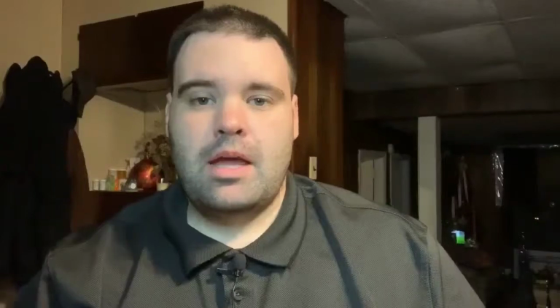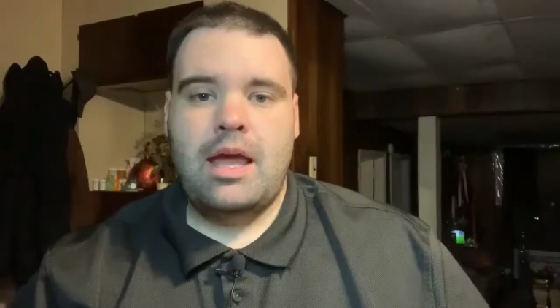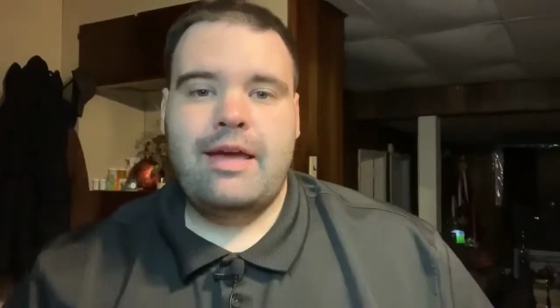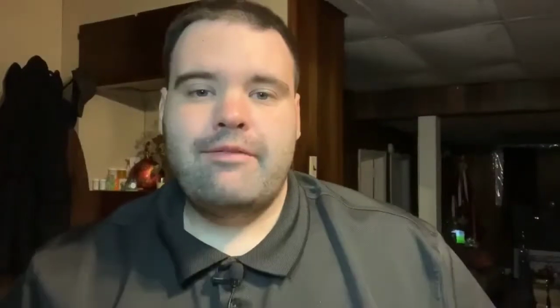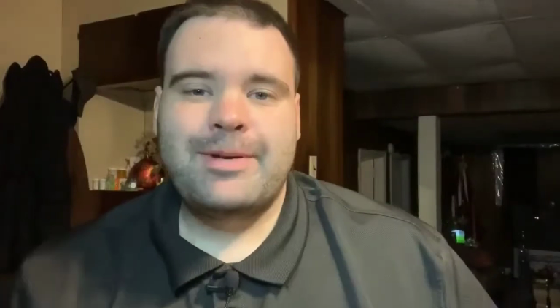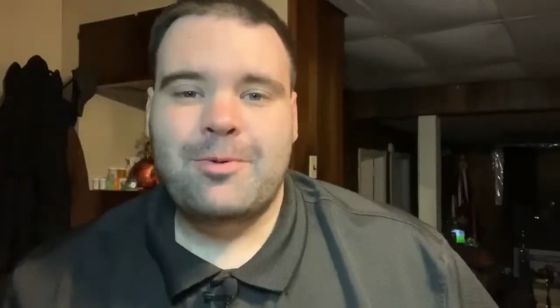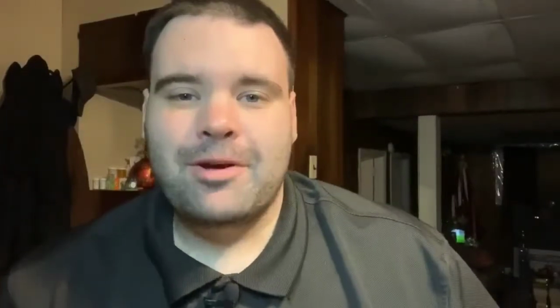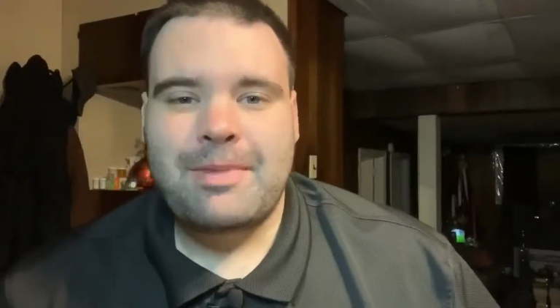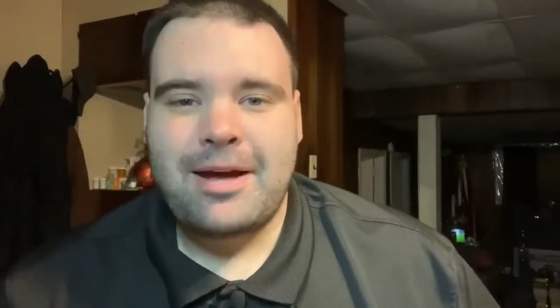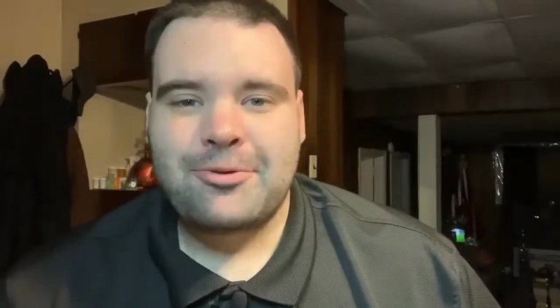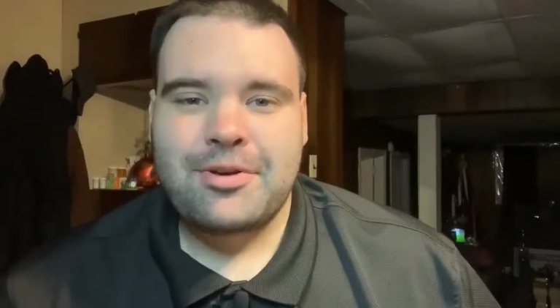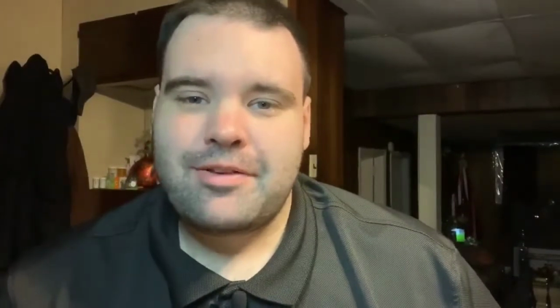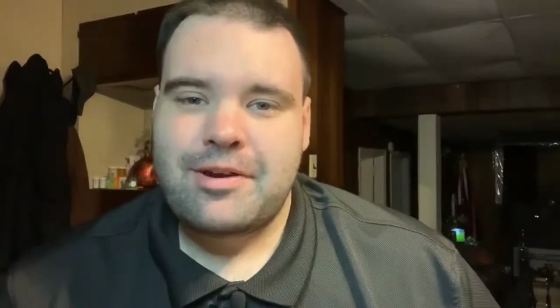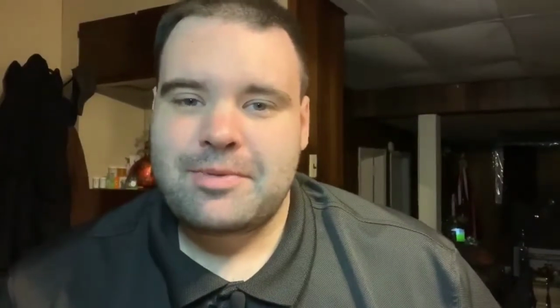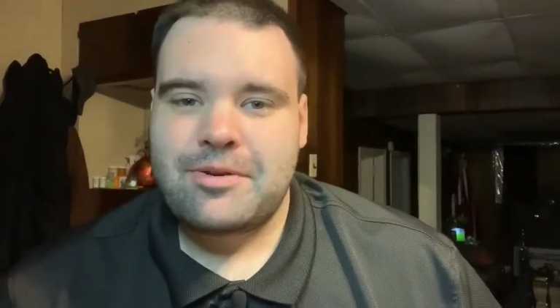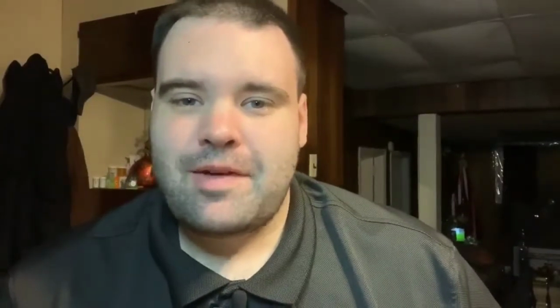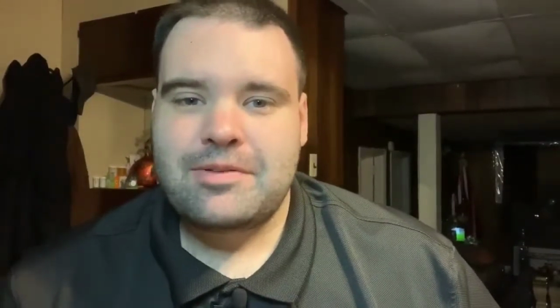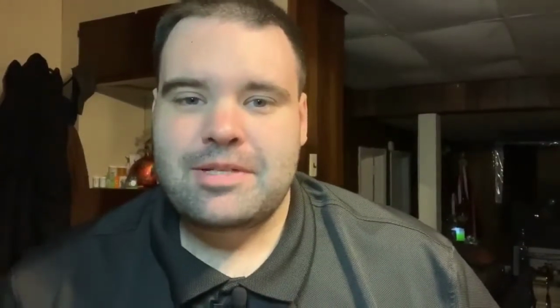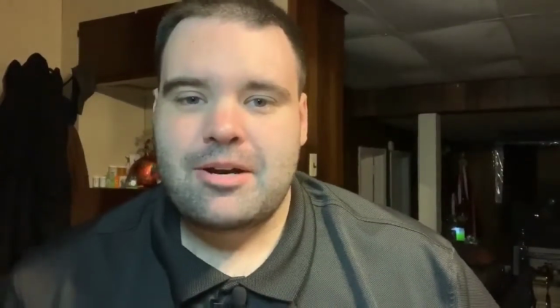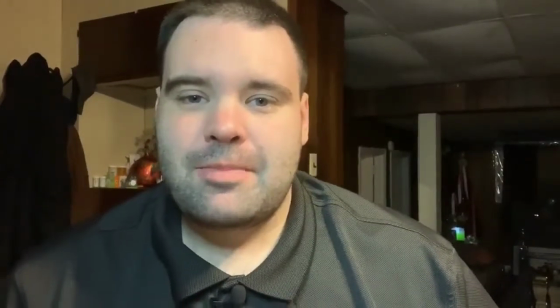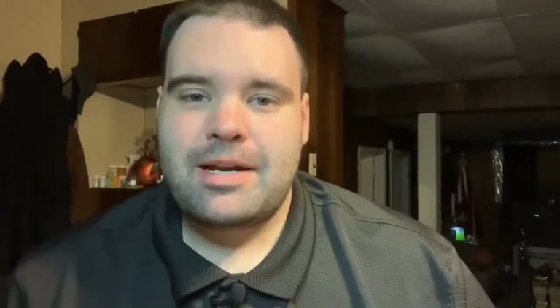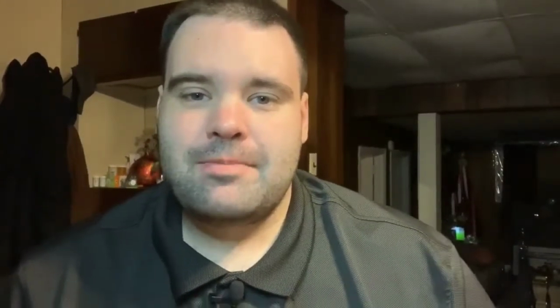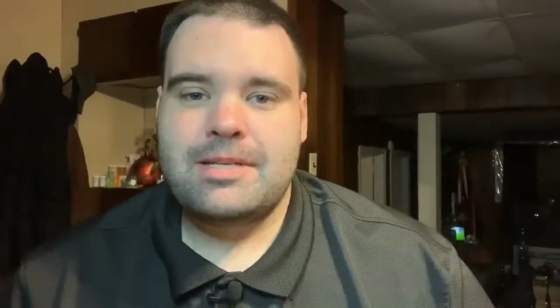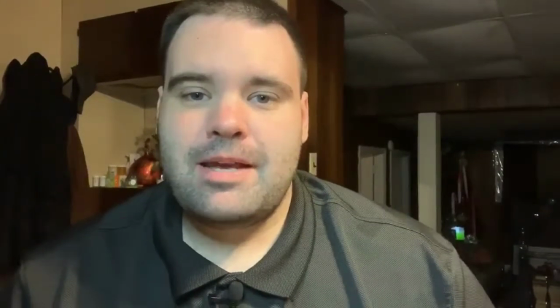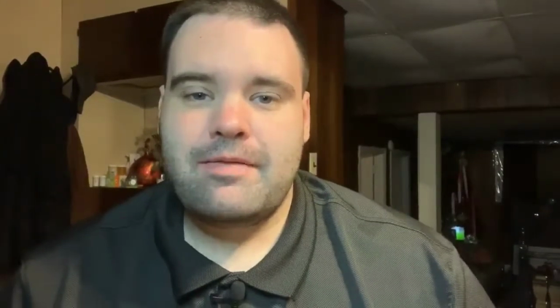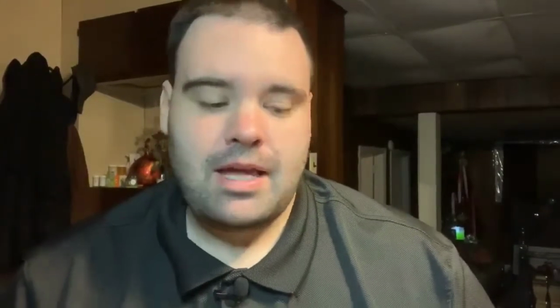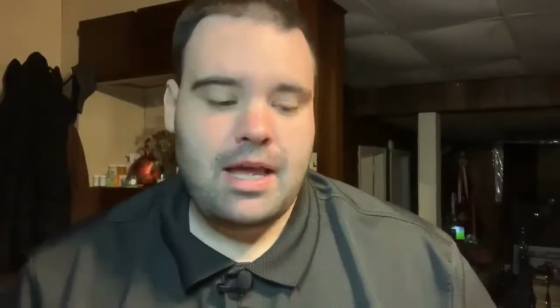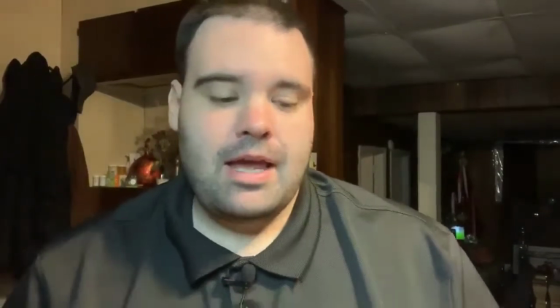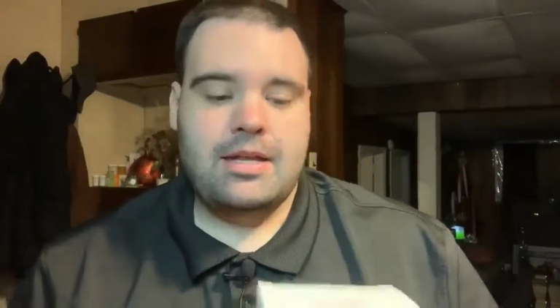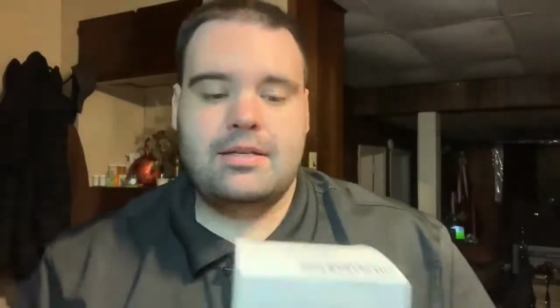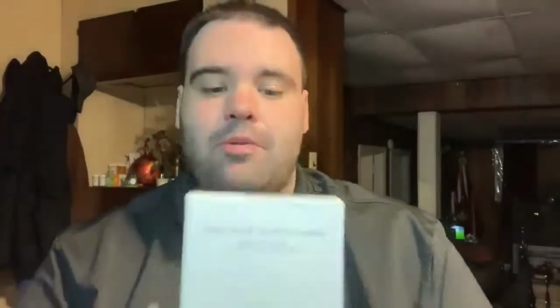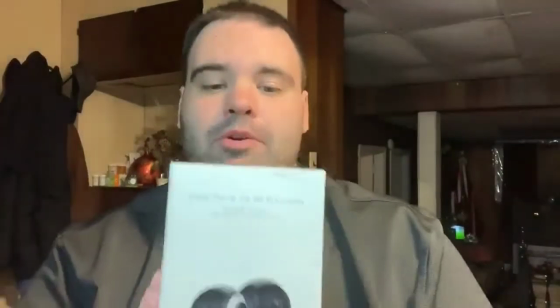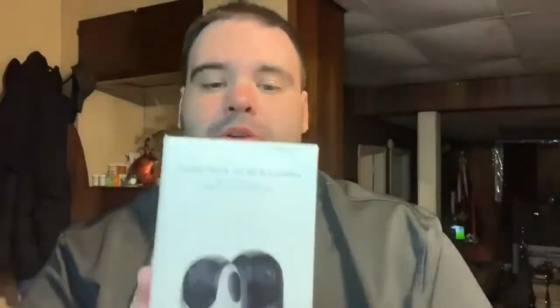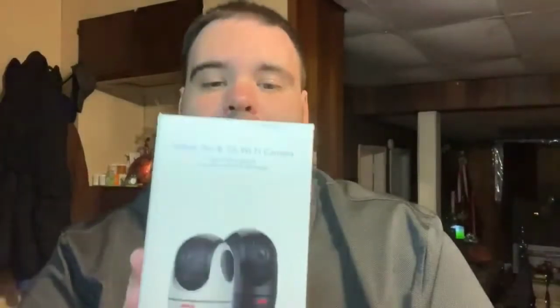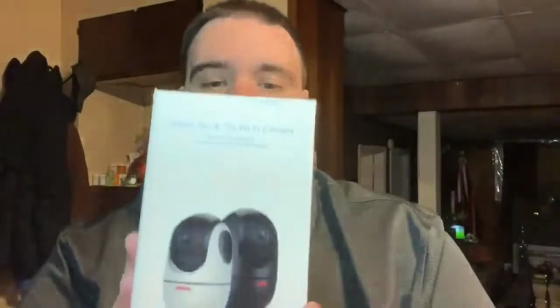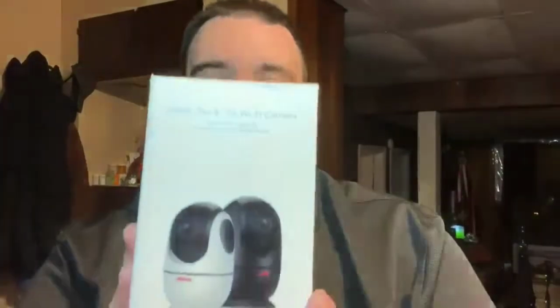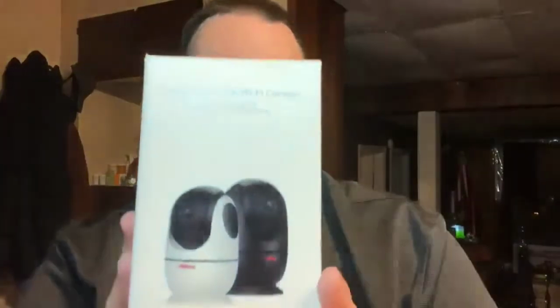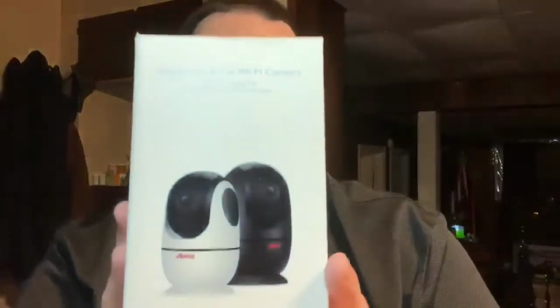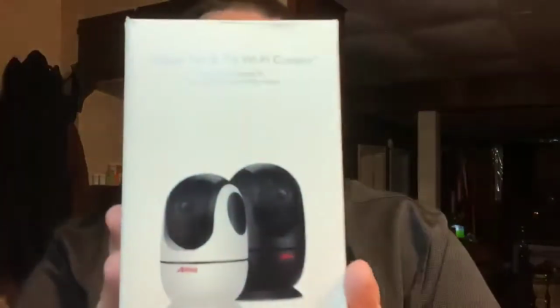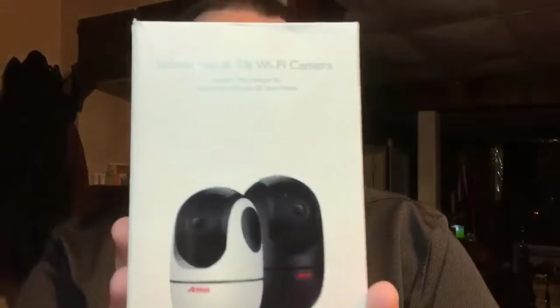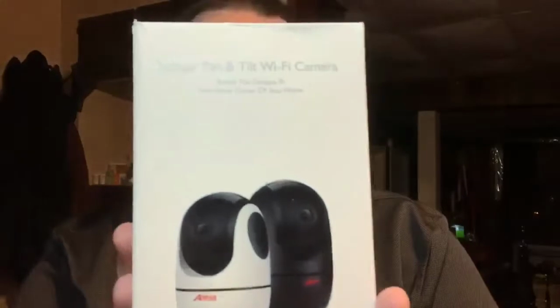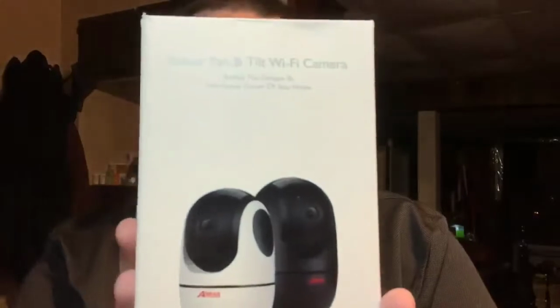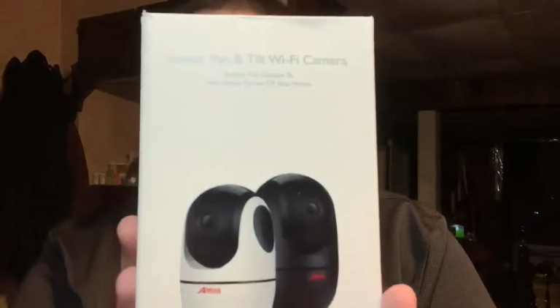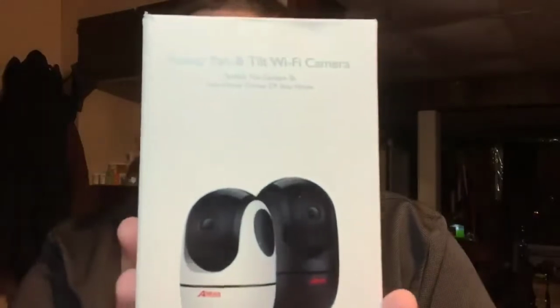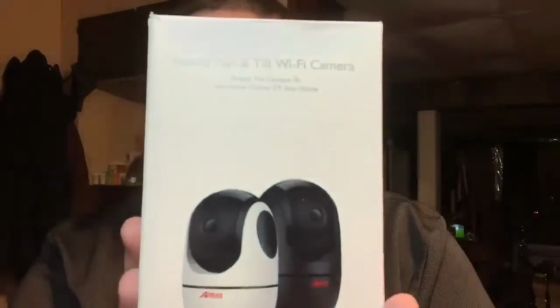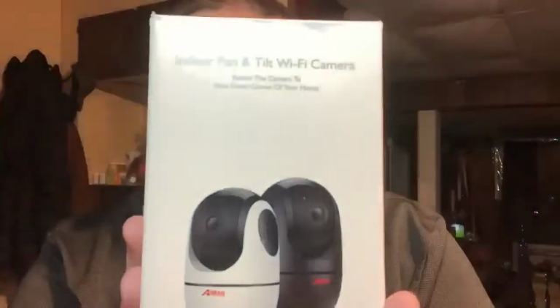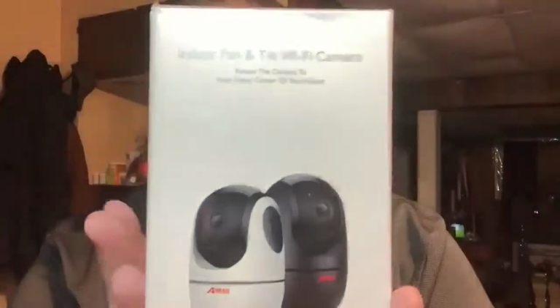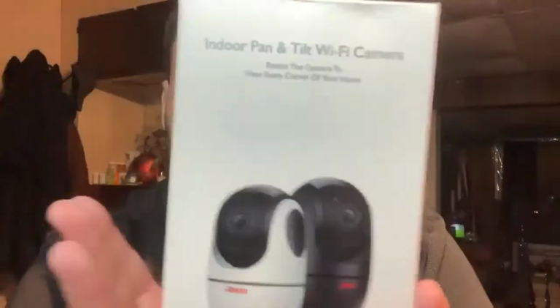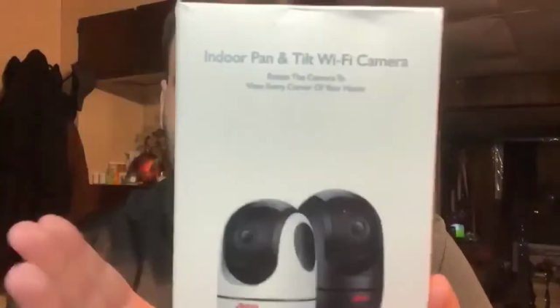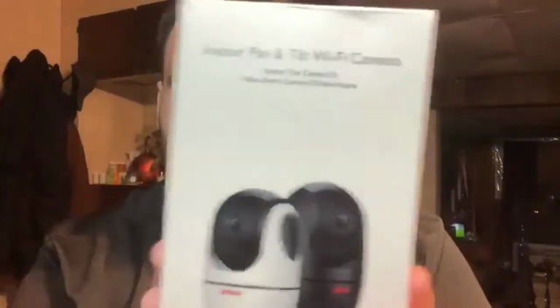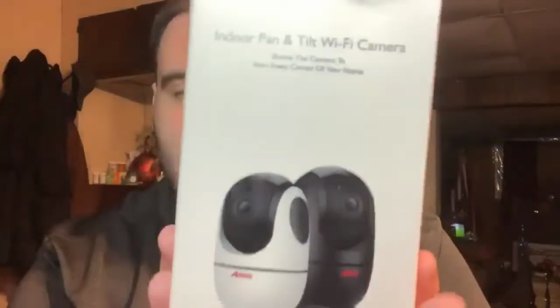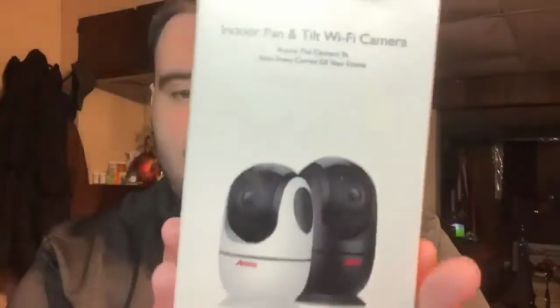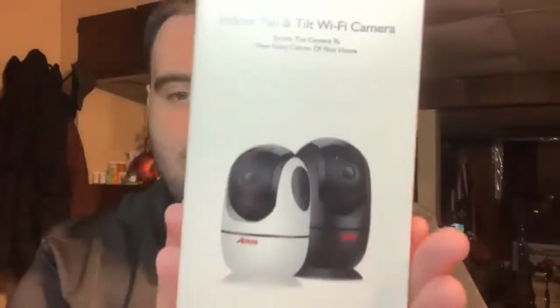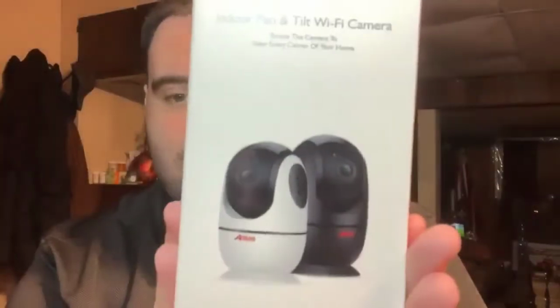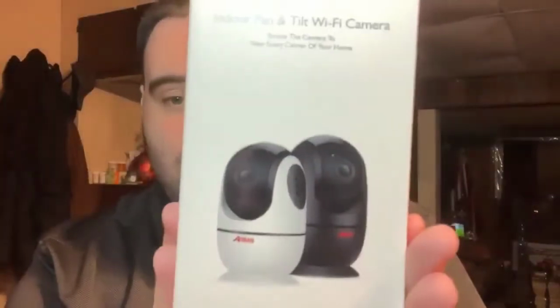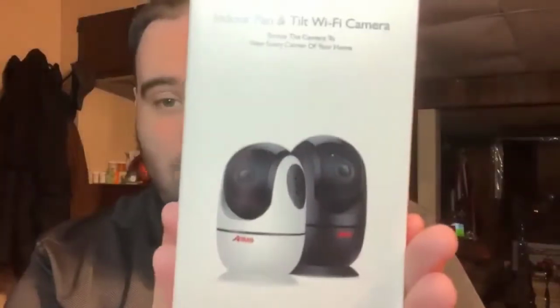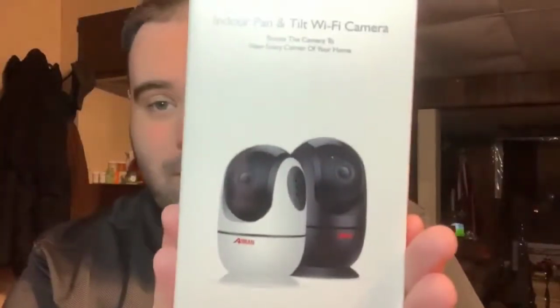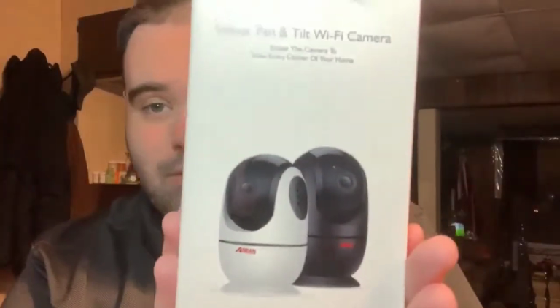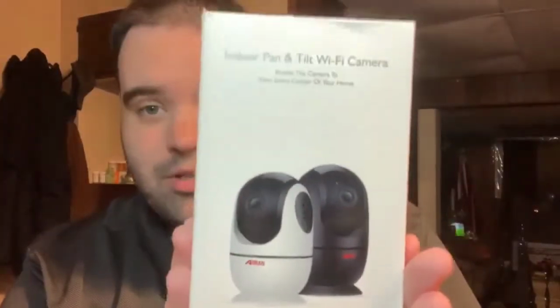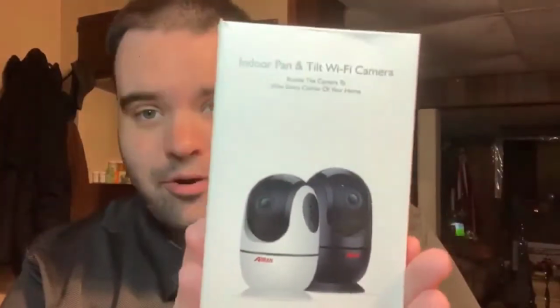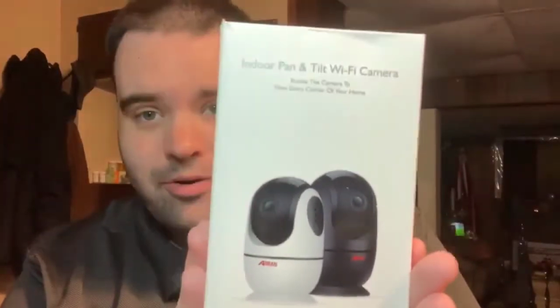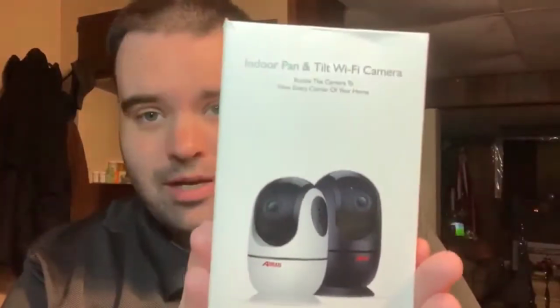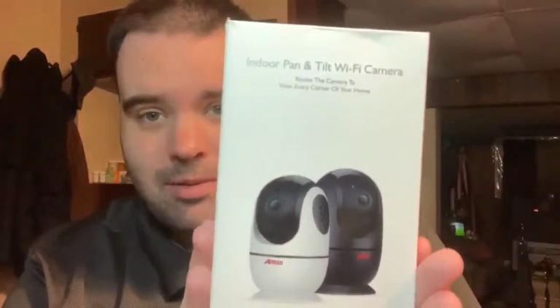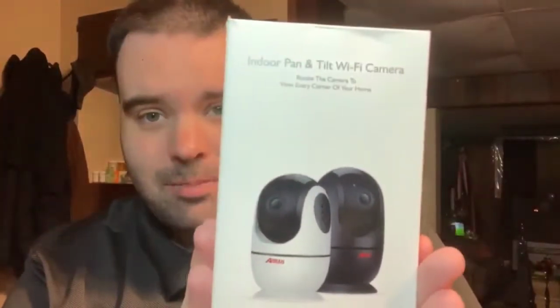Hey everybody, welcome back to another episode of LCR. My name is David, and tonight we're talking about the Anran Wireless Security Camera.